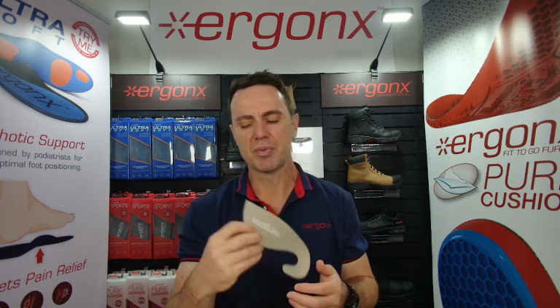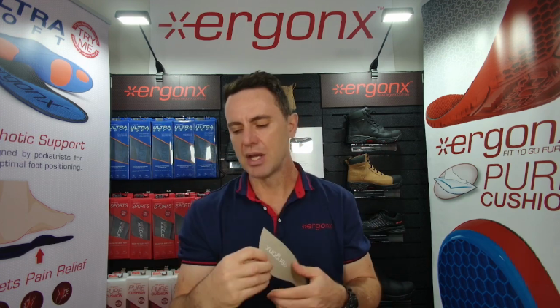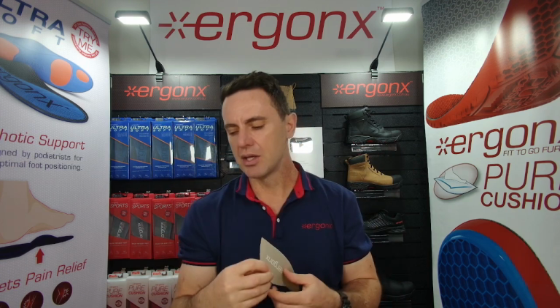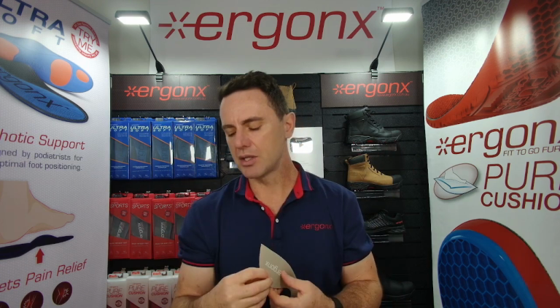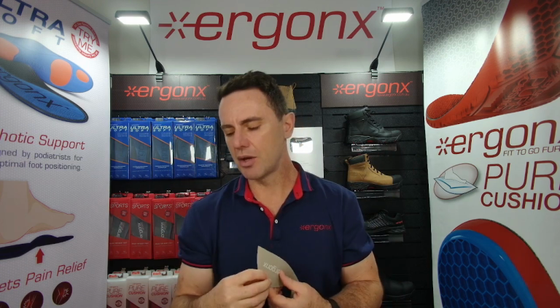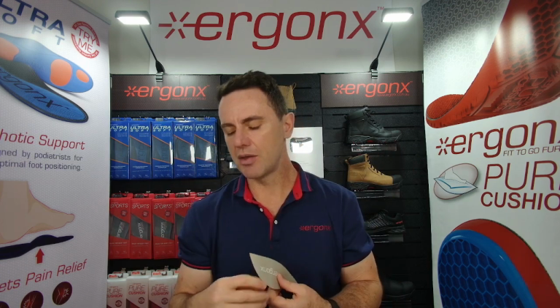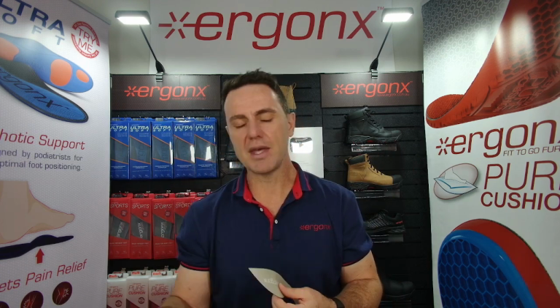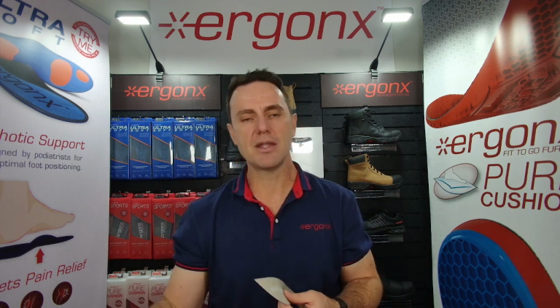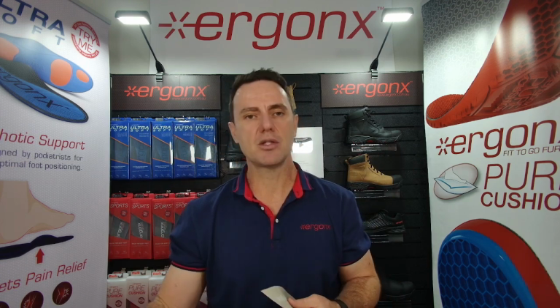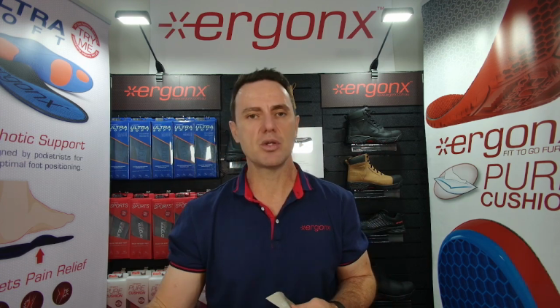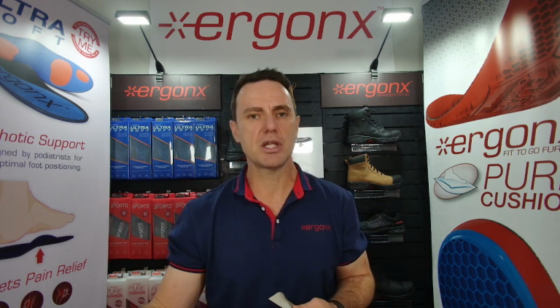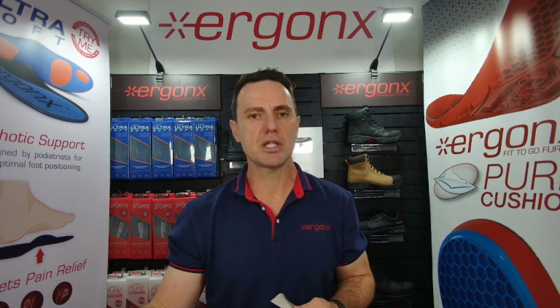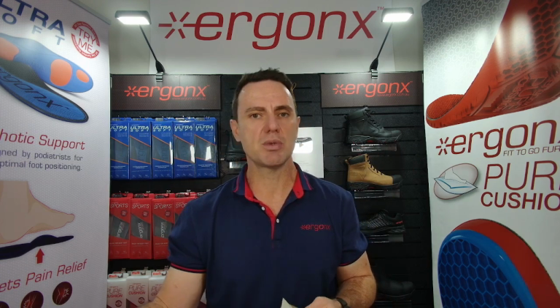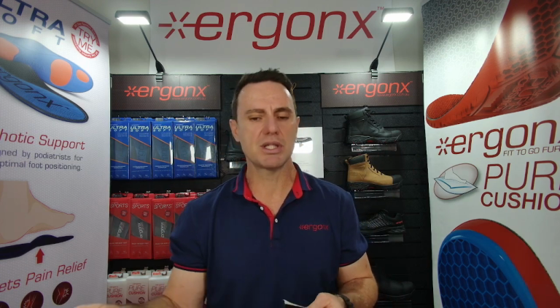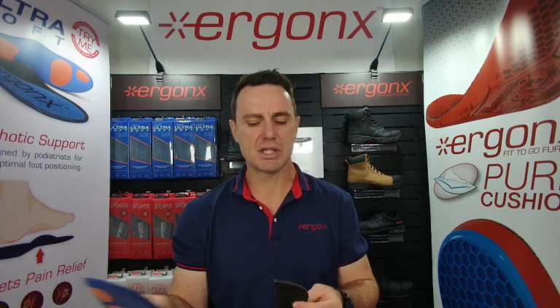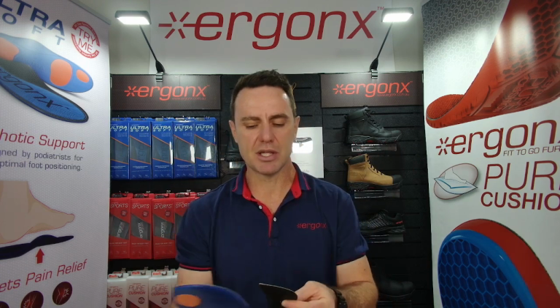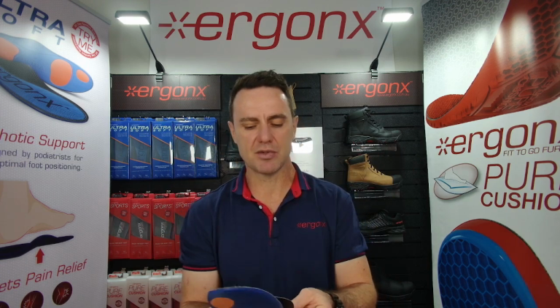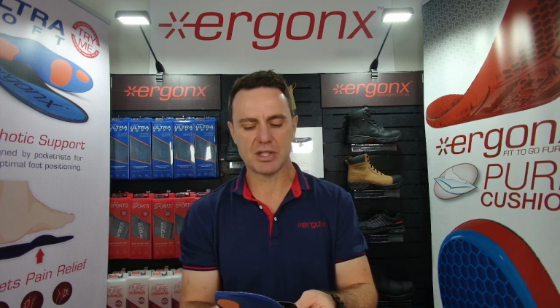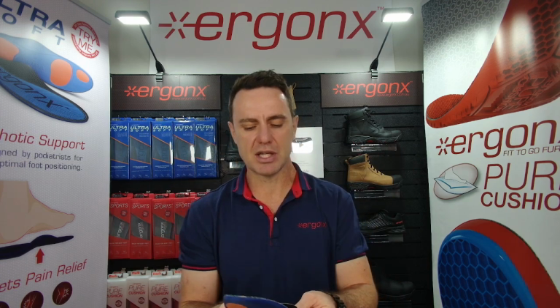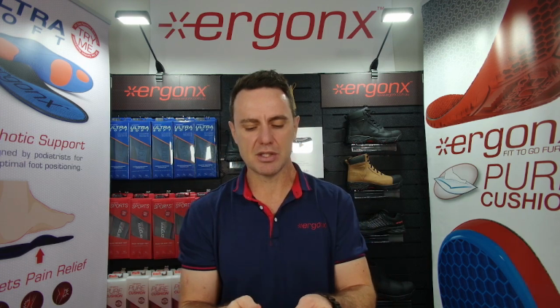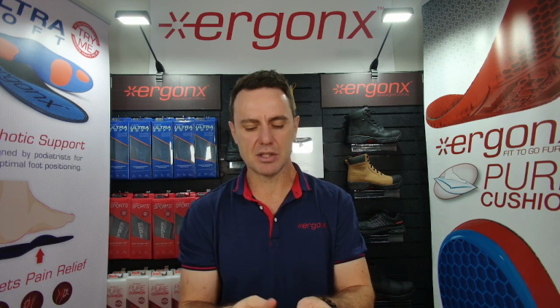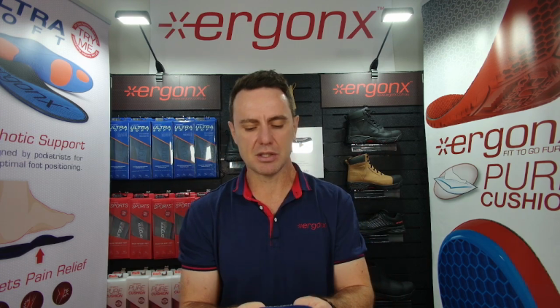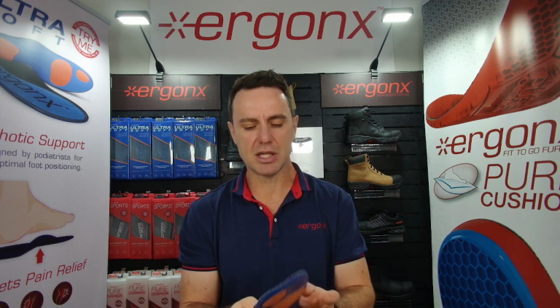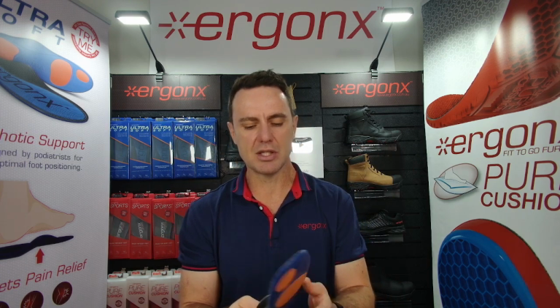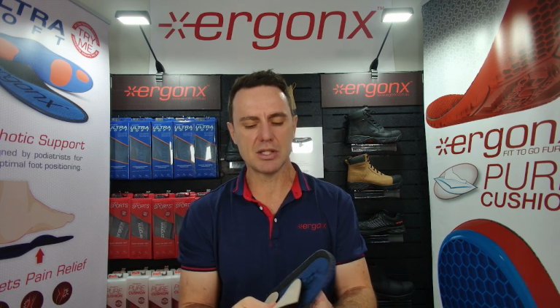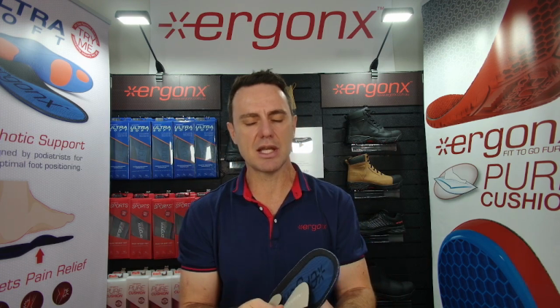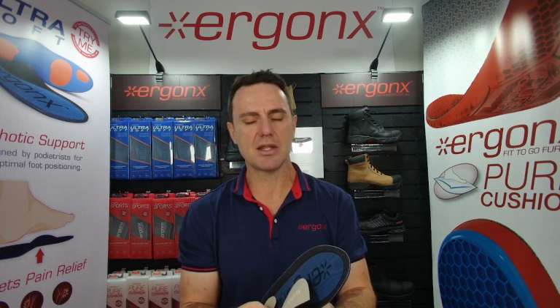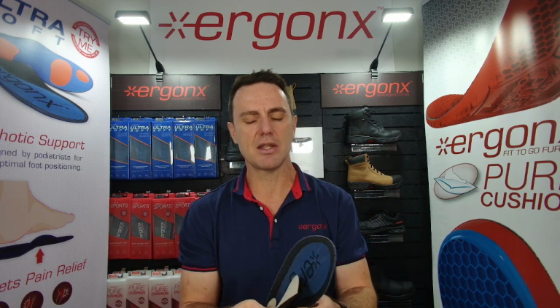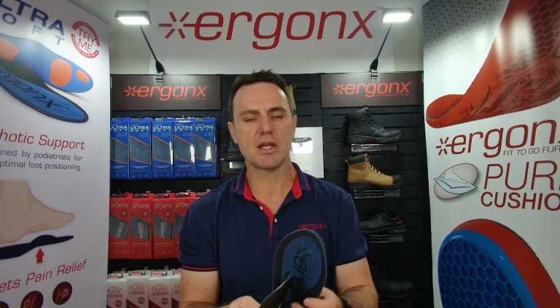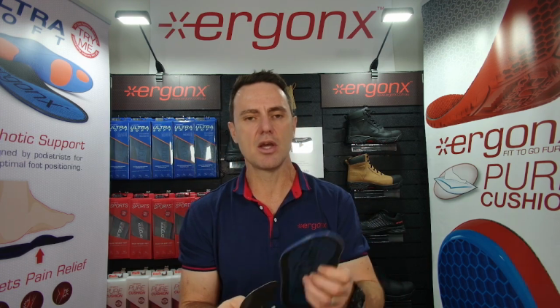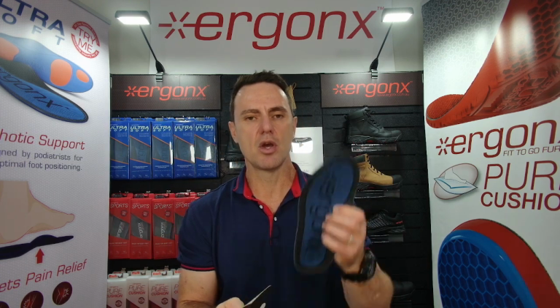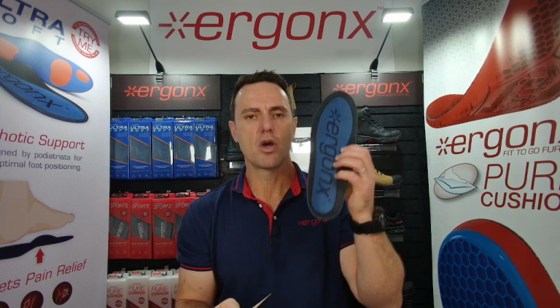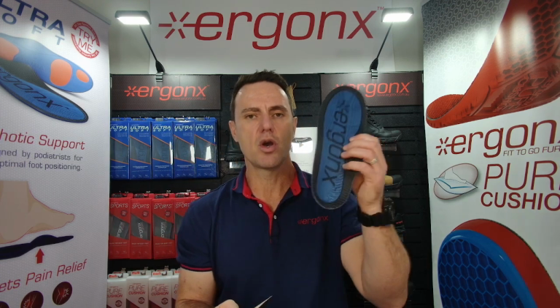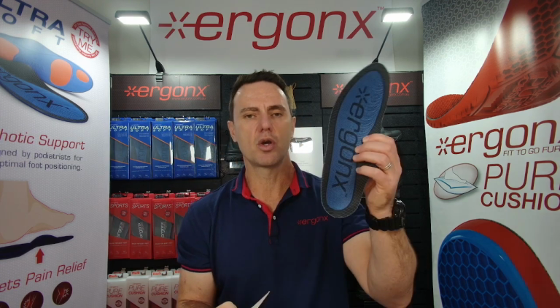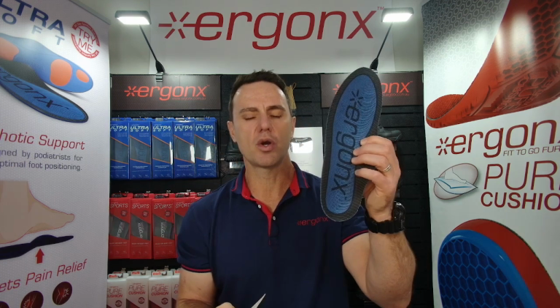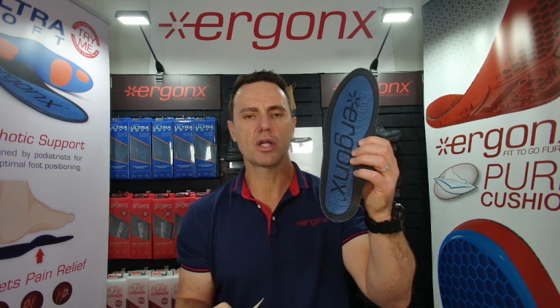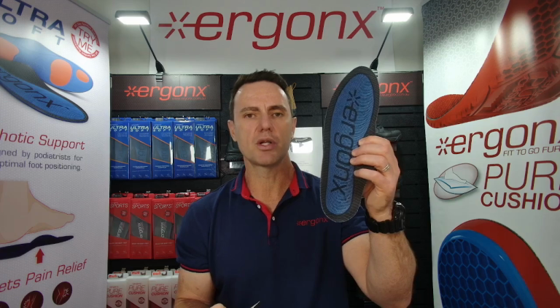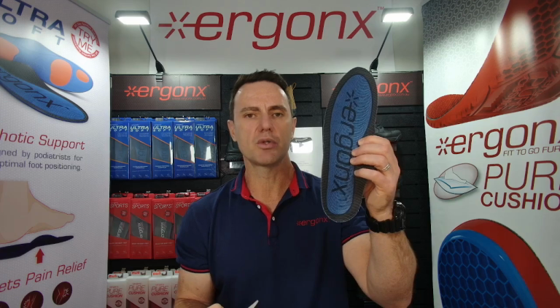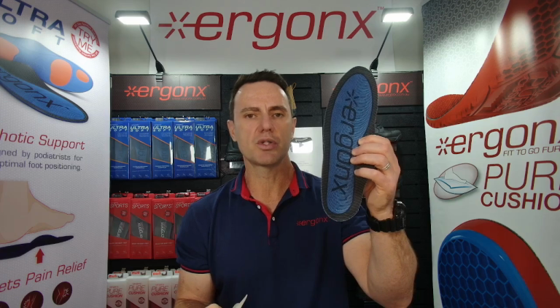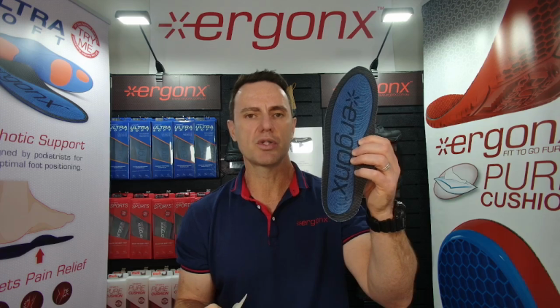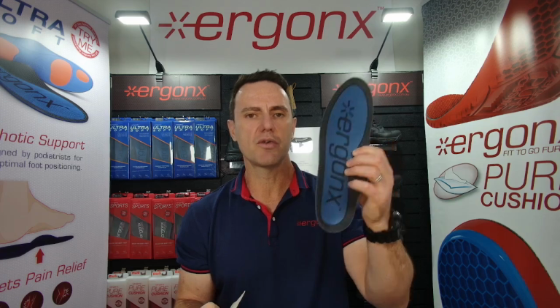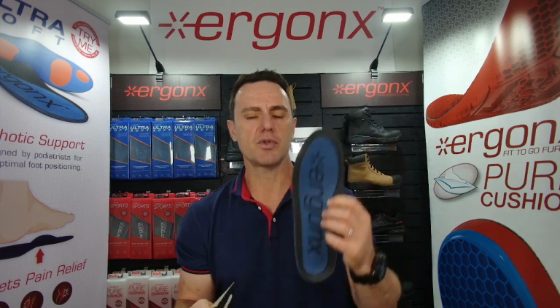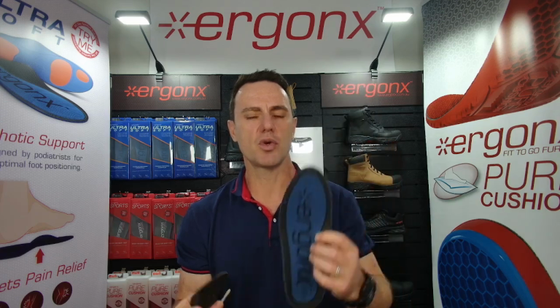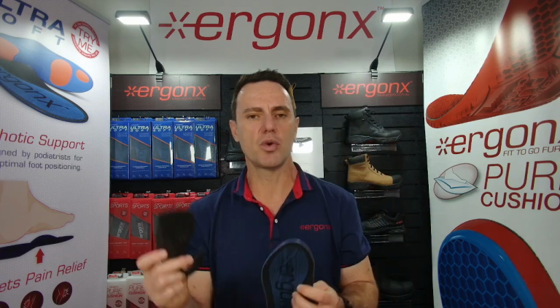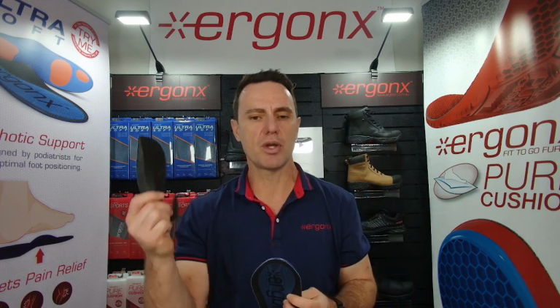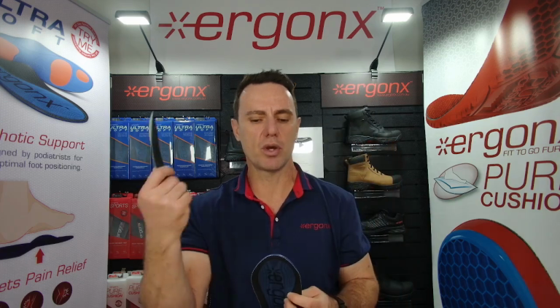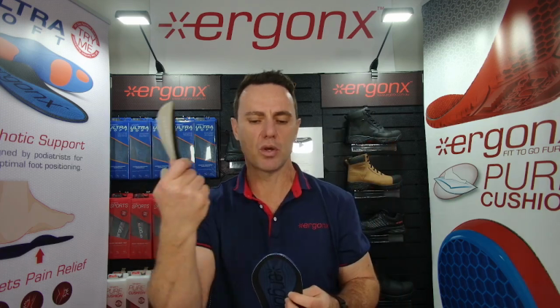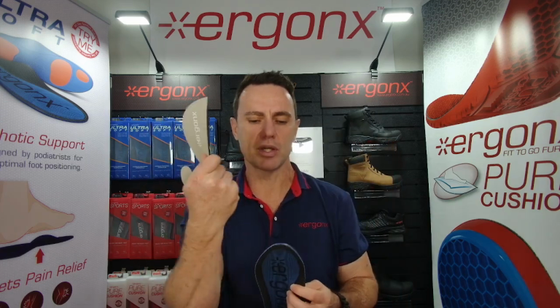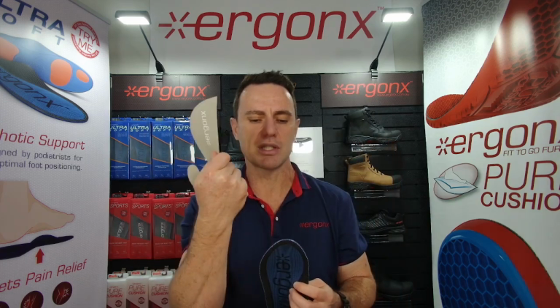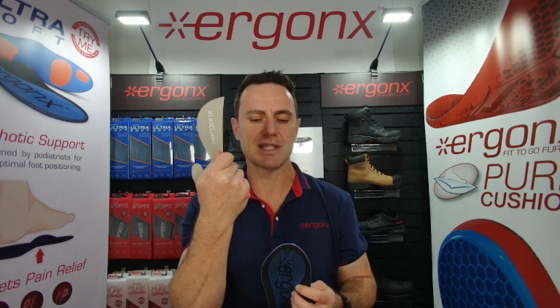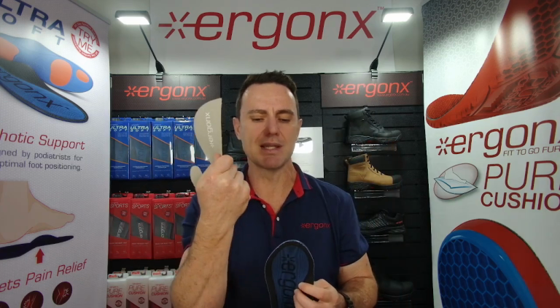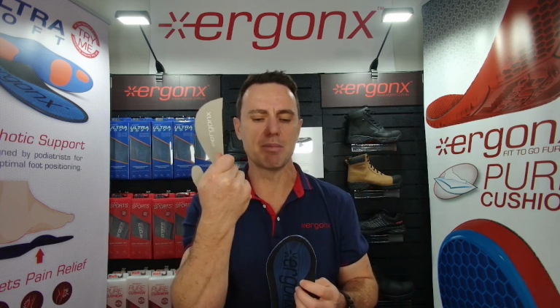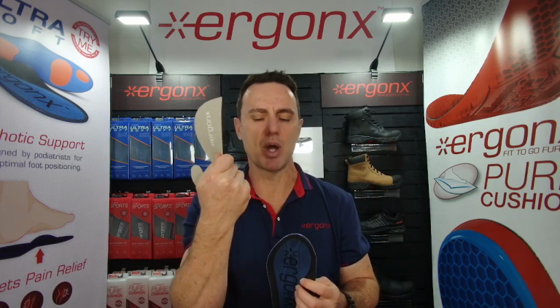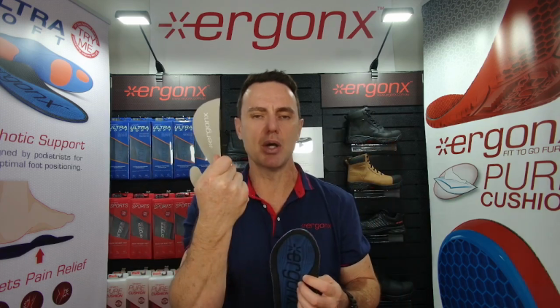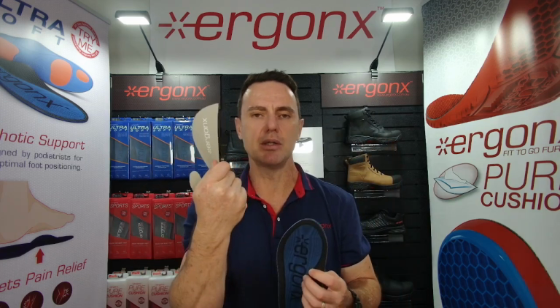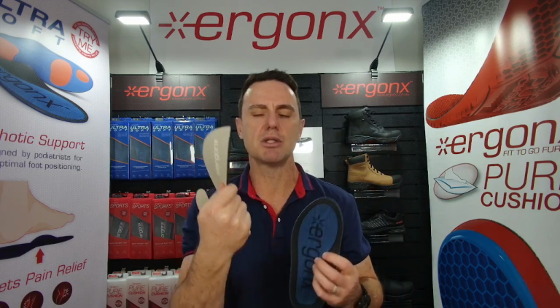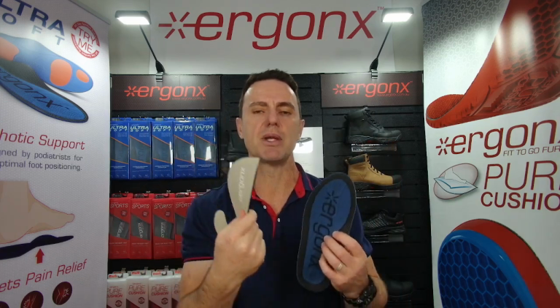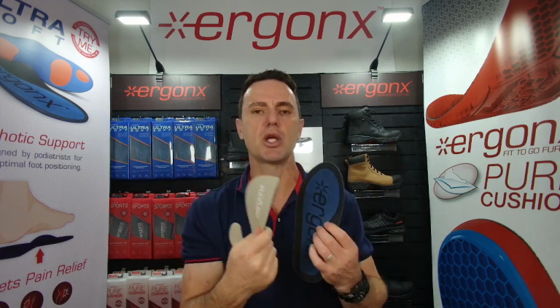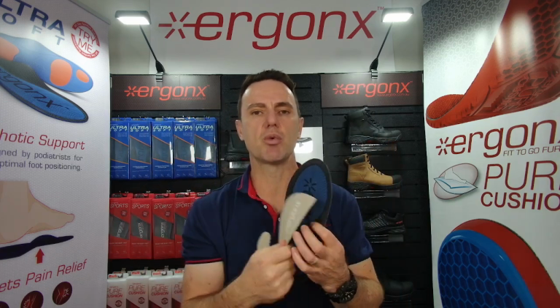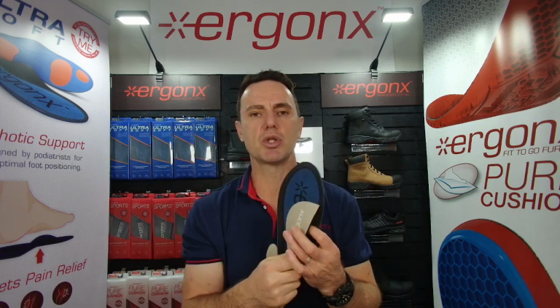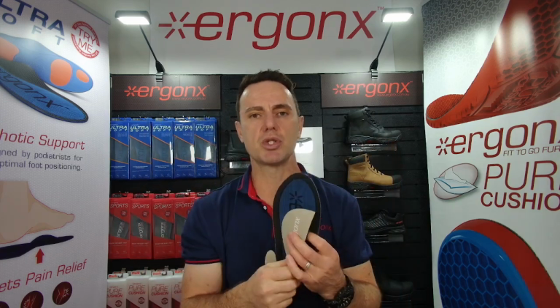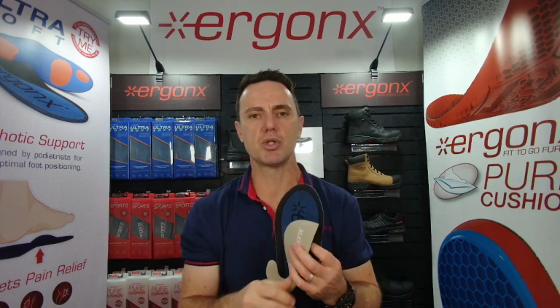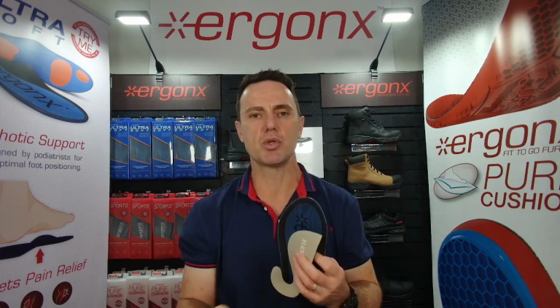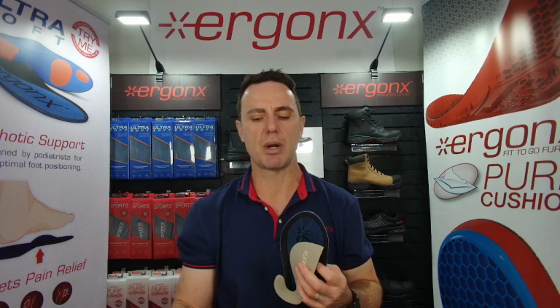So those are the two things we suggest for teachers: either the Ergonix Ultra Soft or the Ergonix Slimline, depending on what shoes you're wearing.